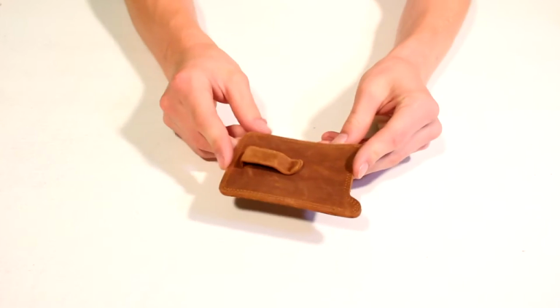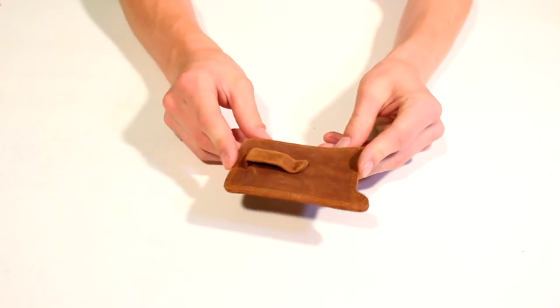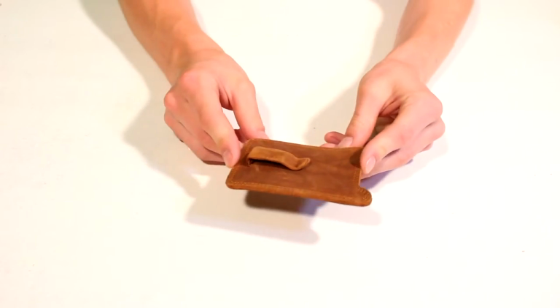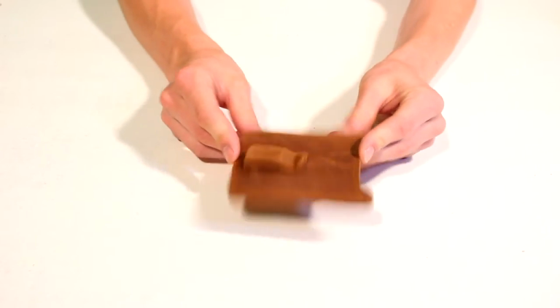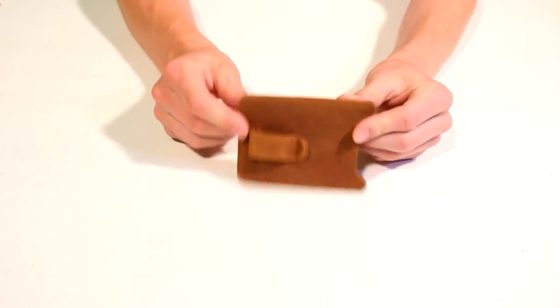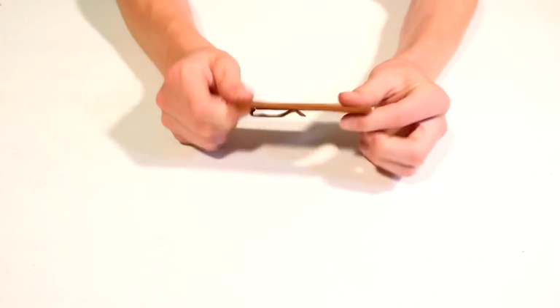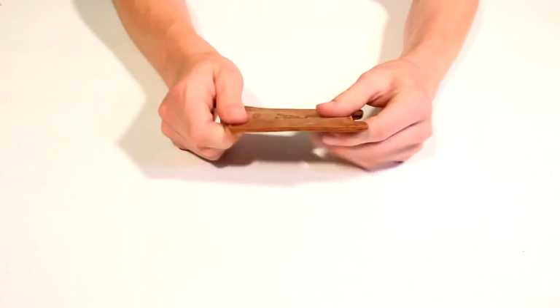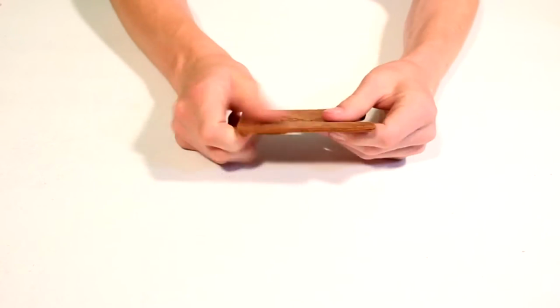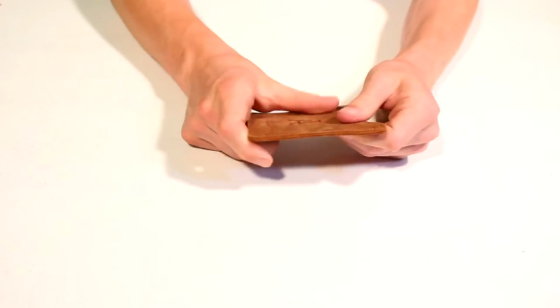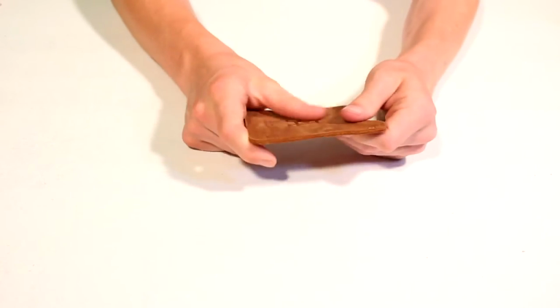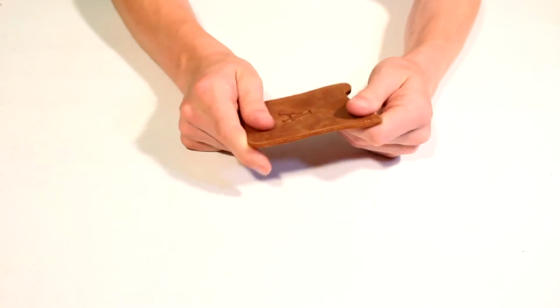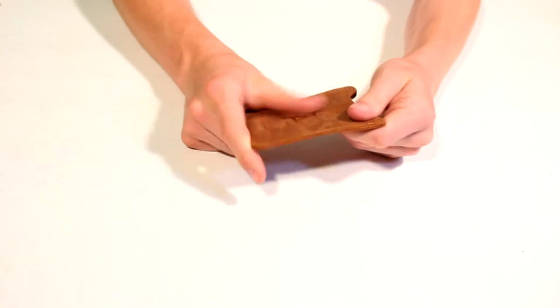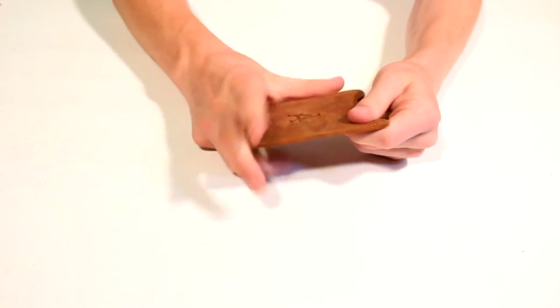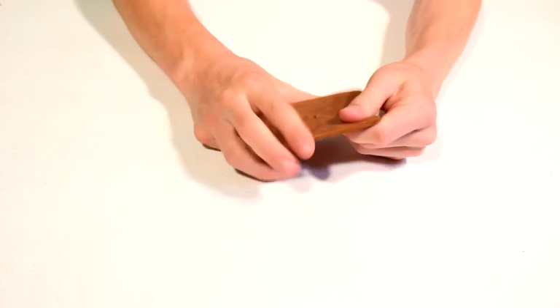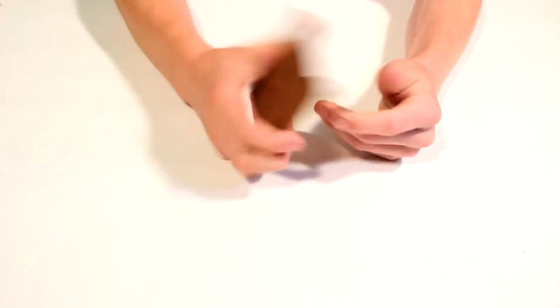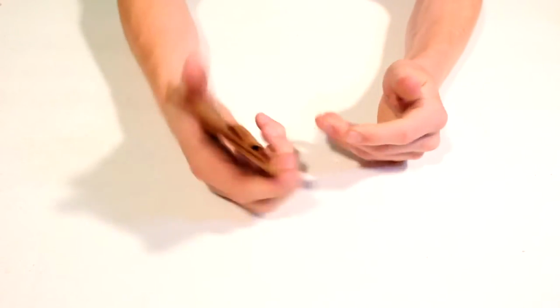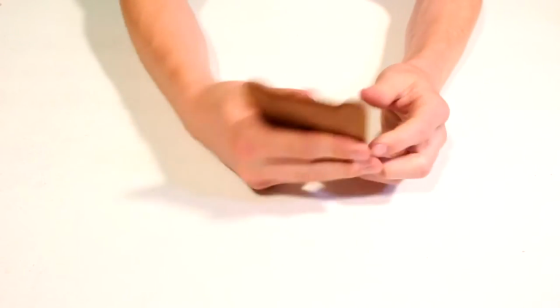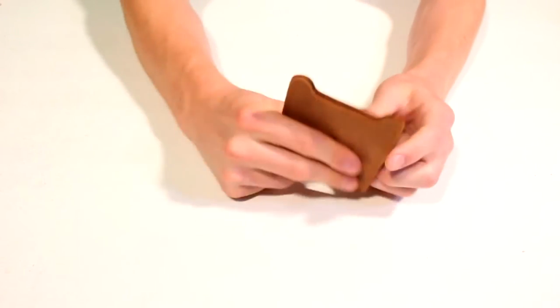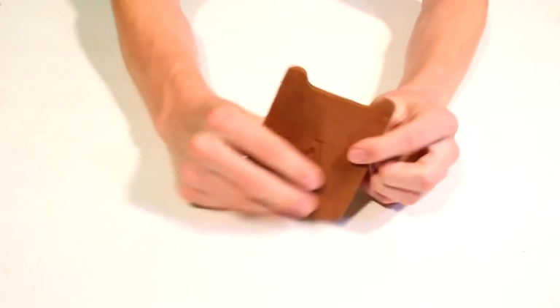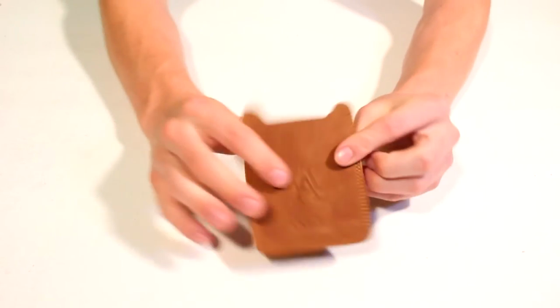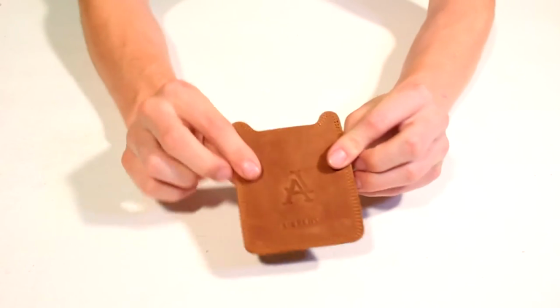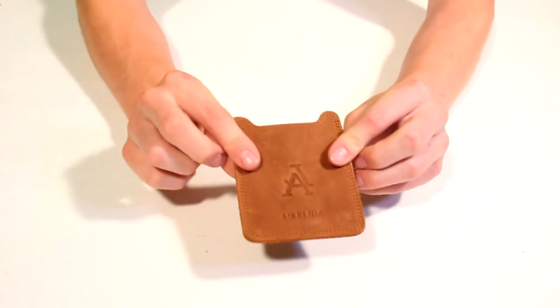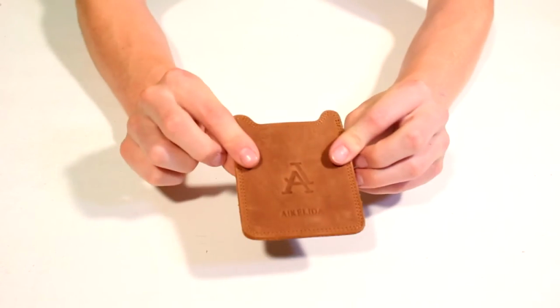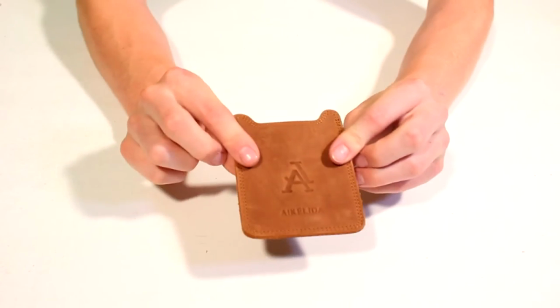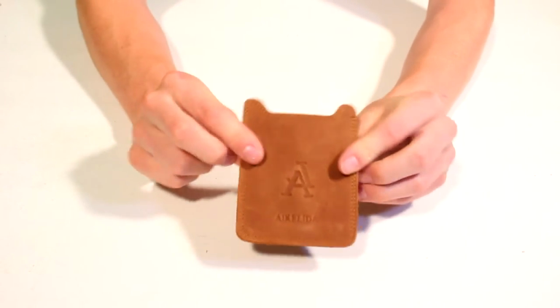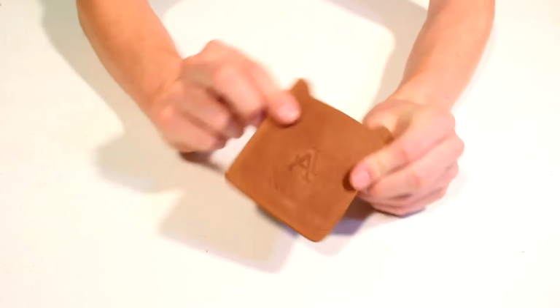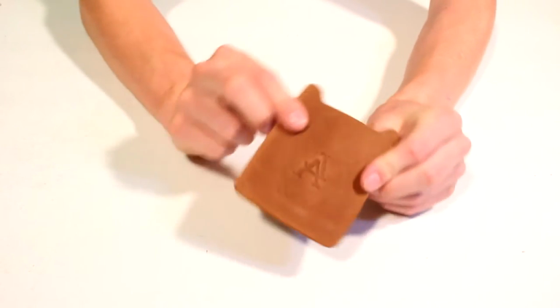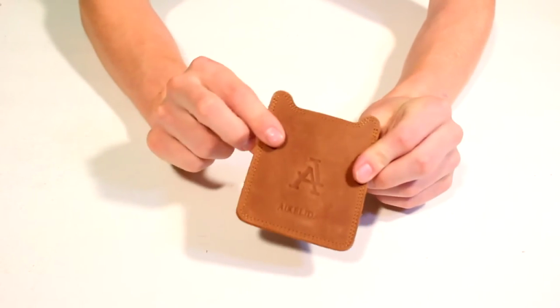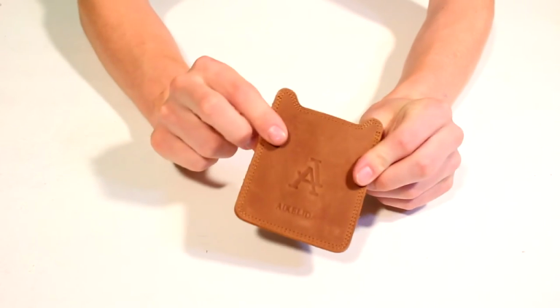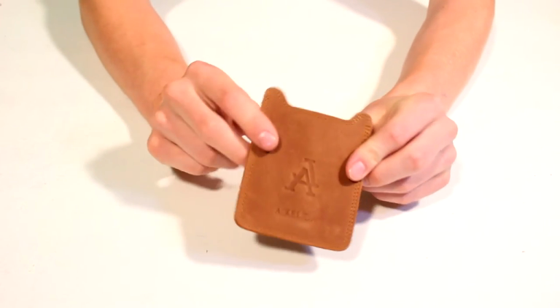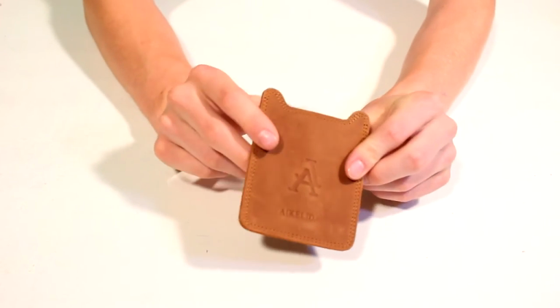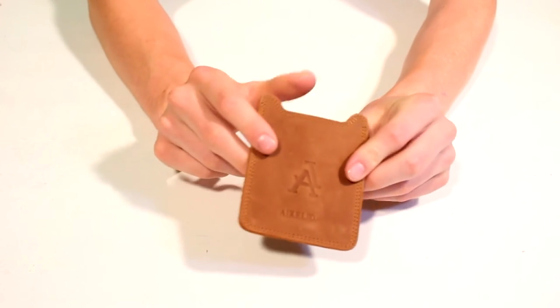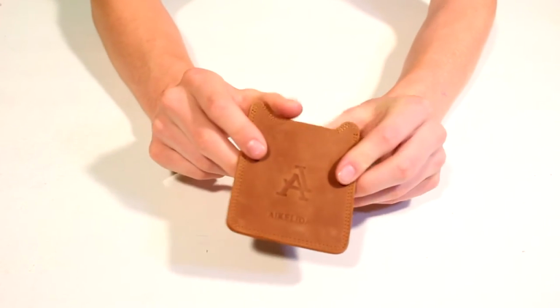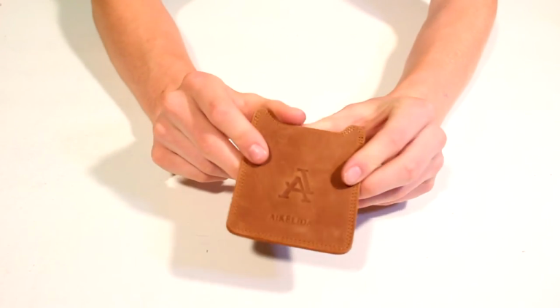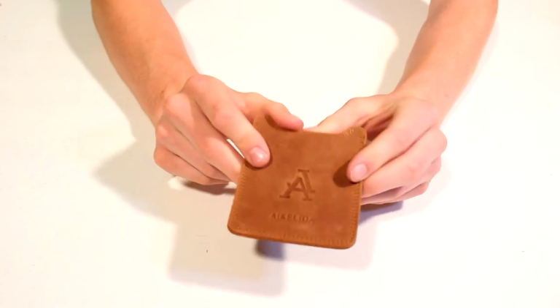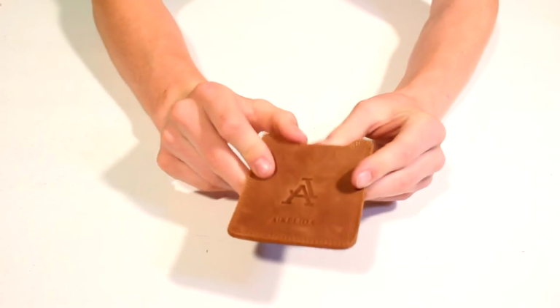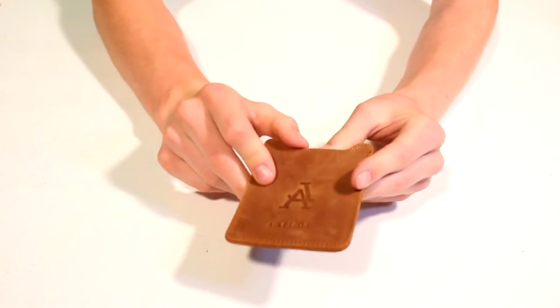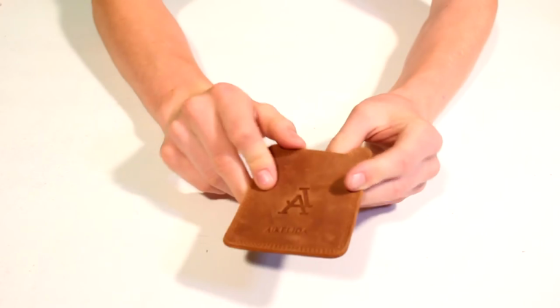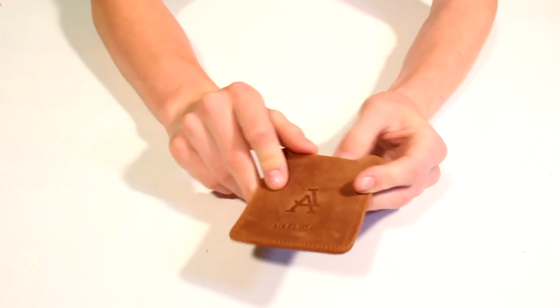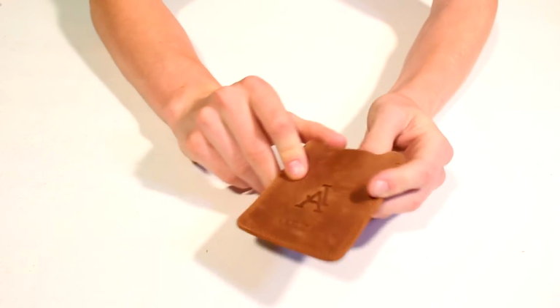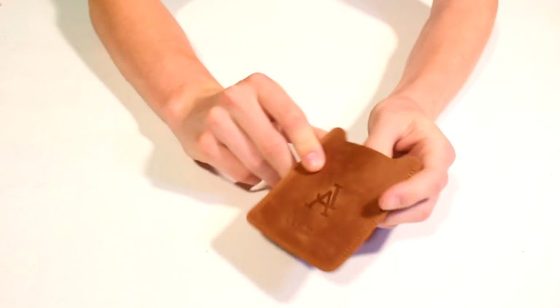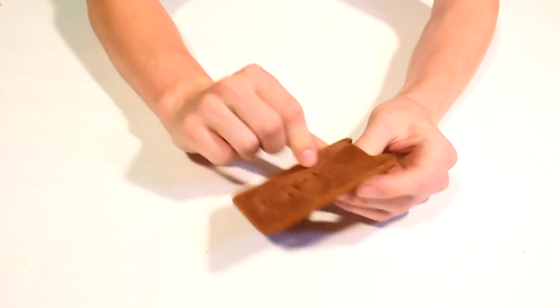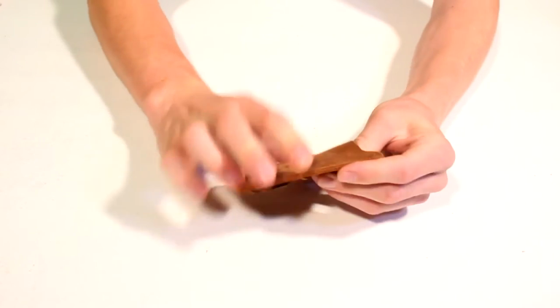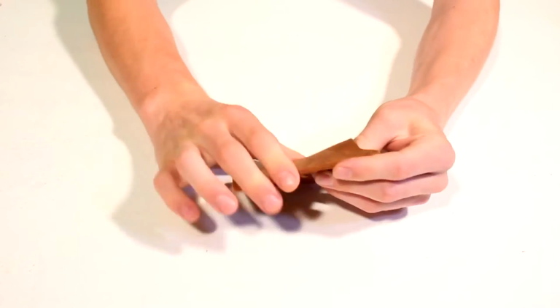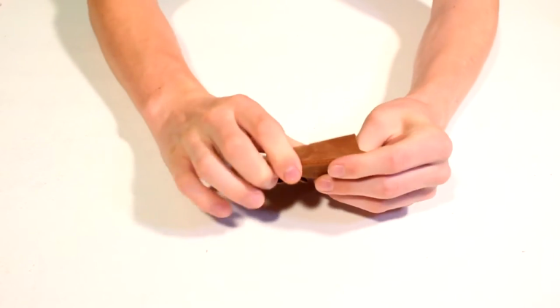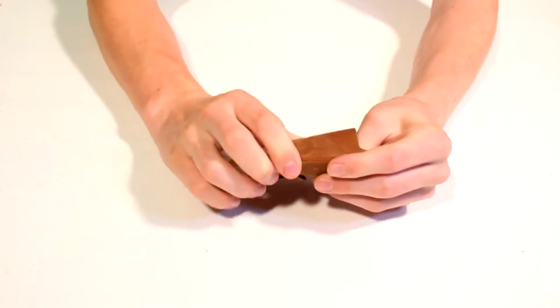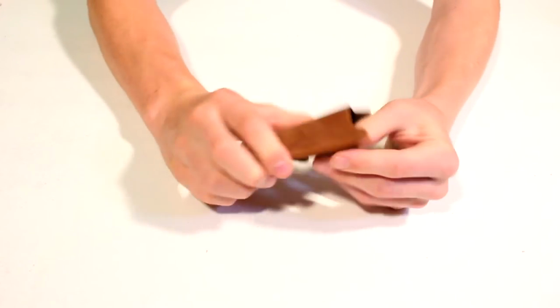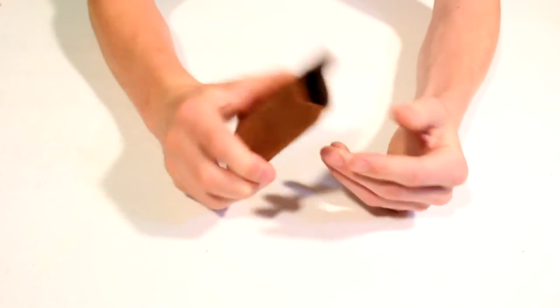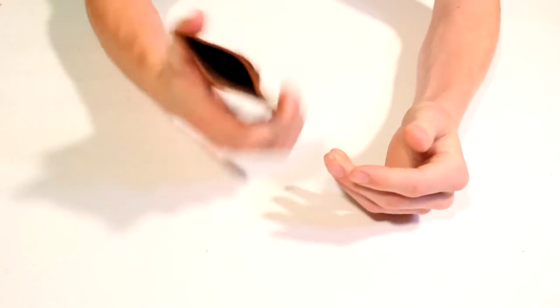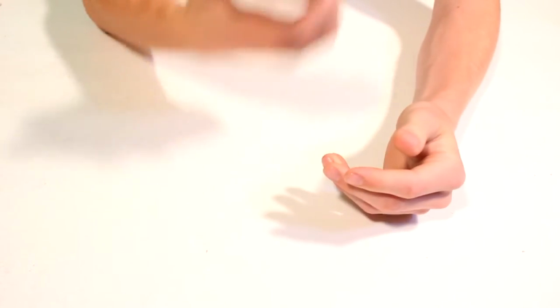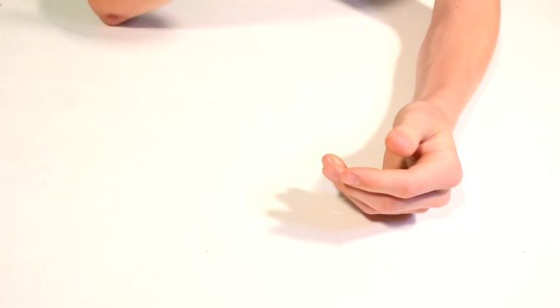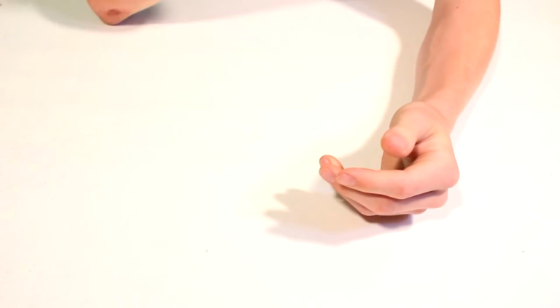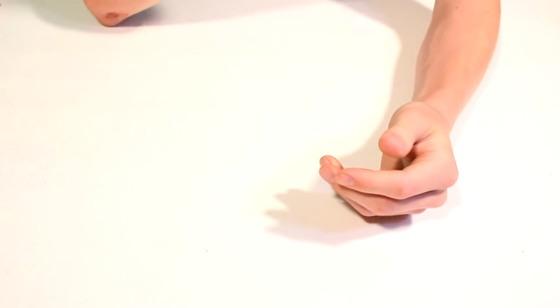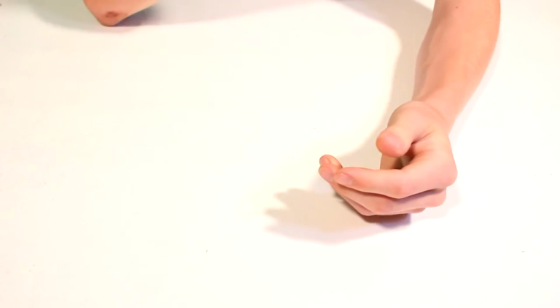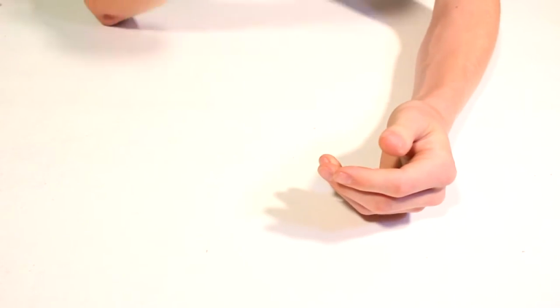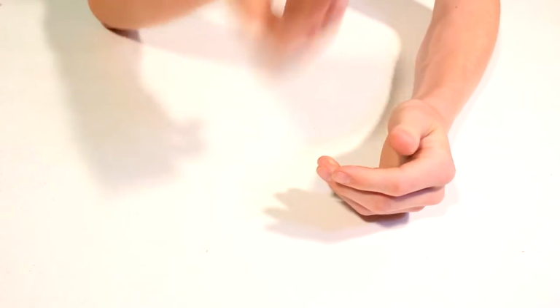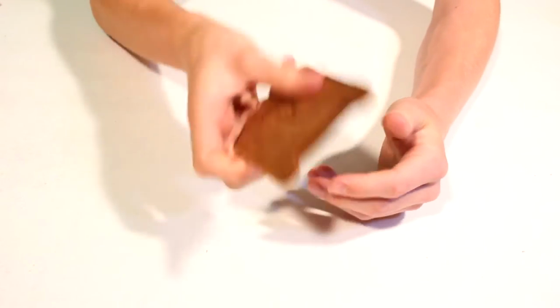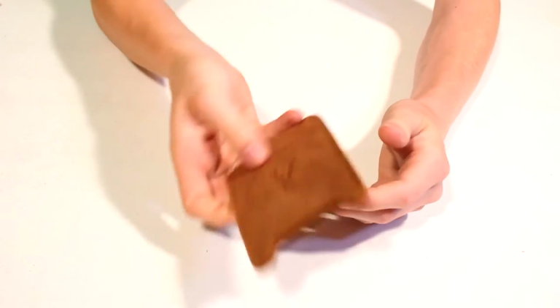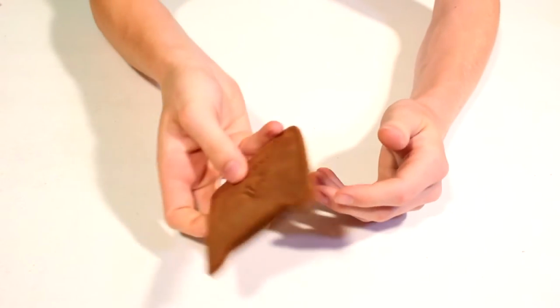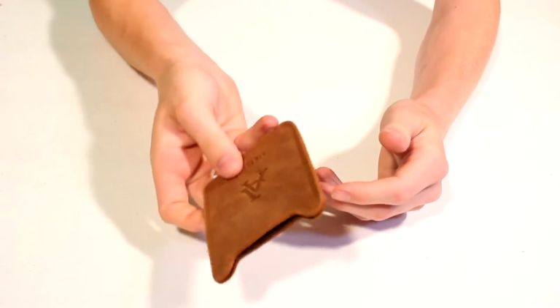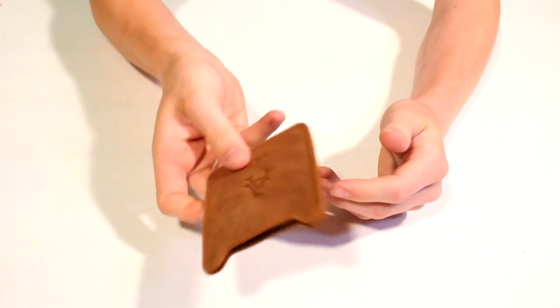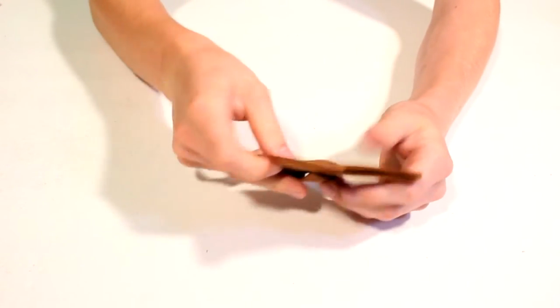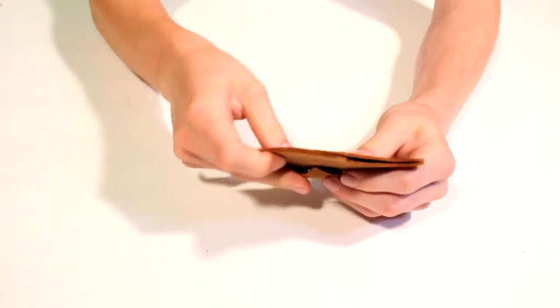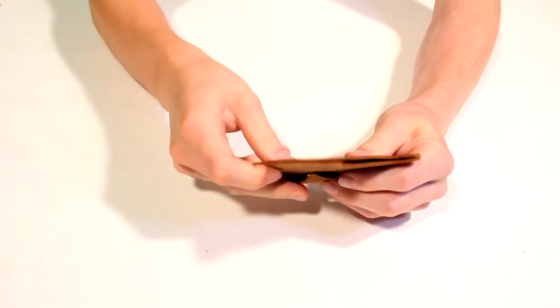As you can see, this is made out of genuine brown leather and it actually looks really nice — it feels really nice and smells nice too.